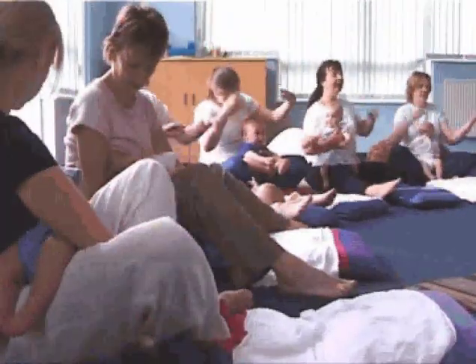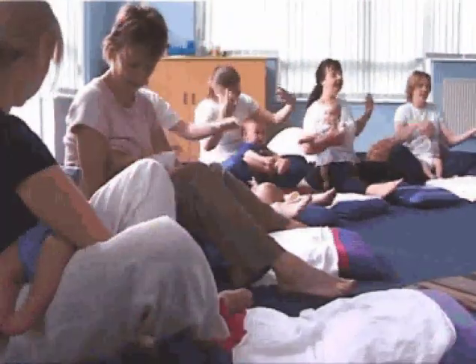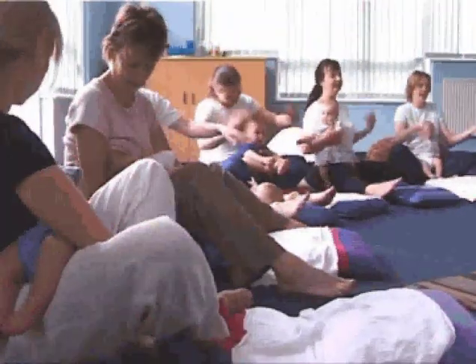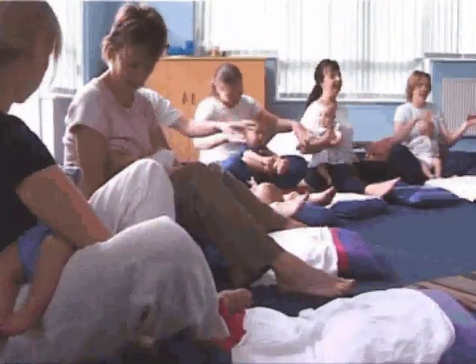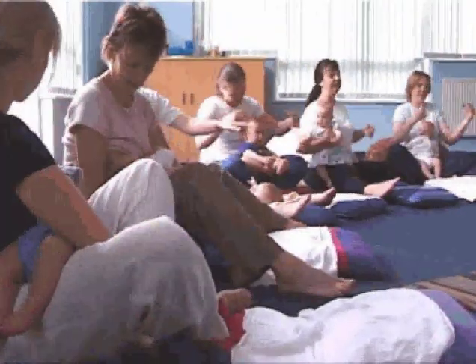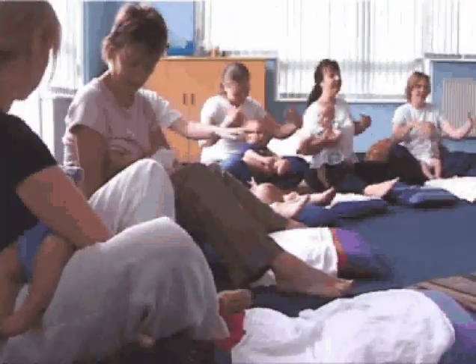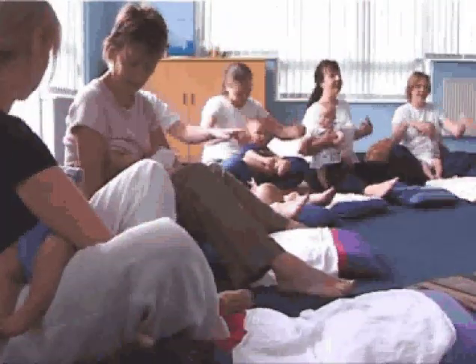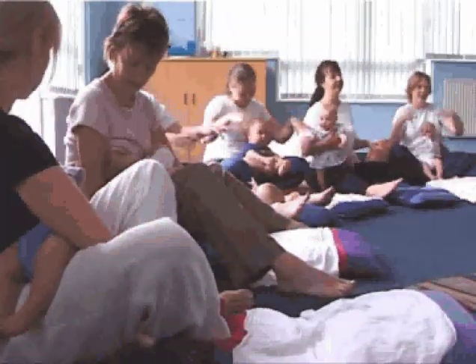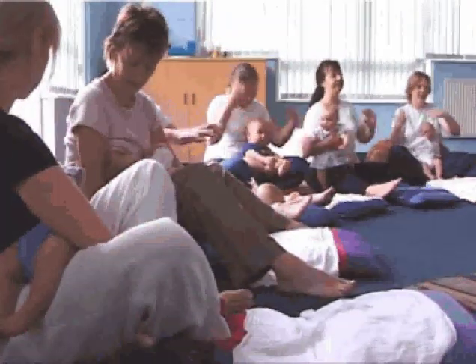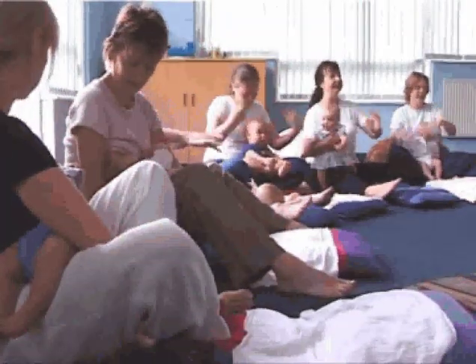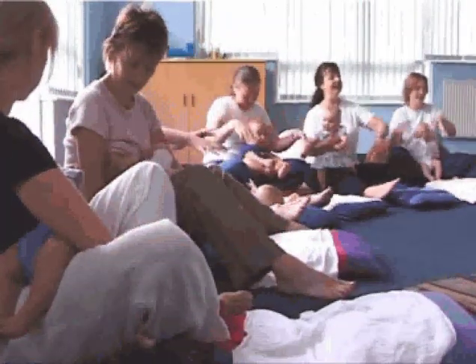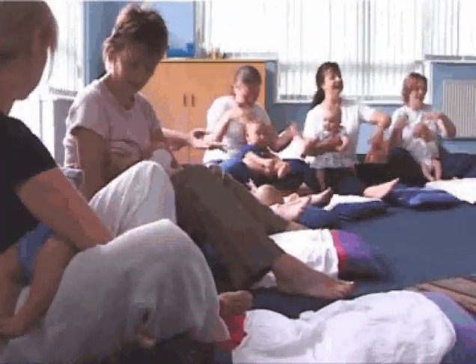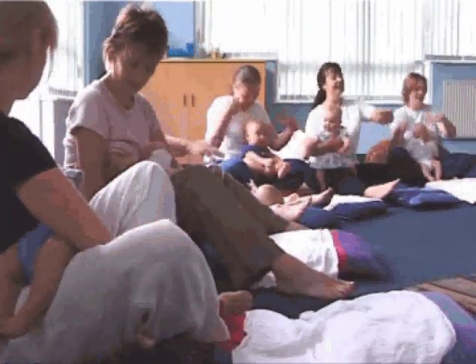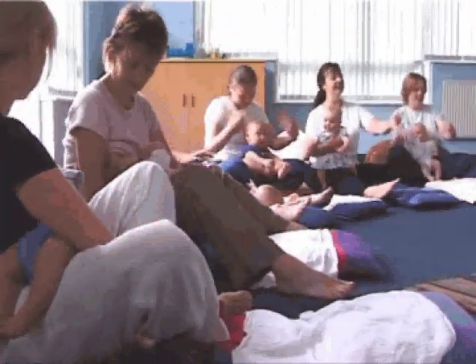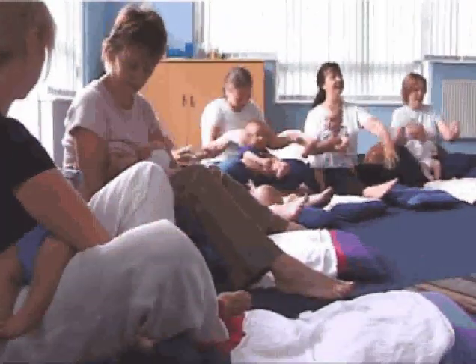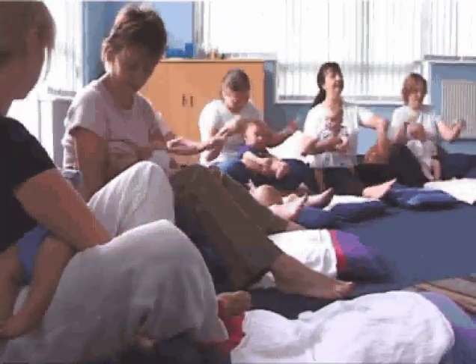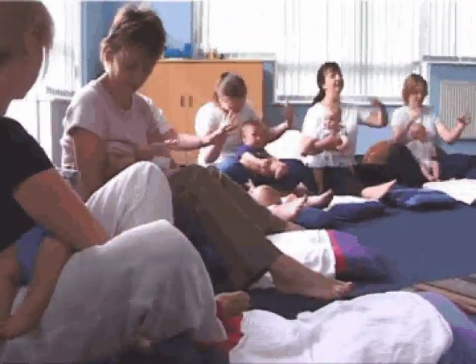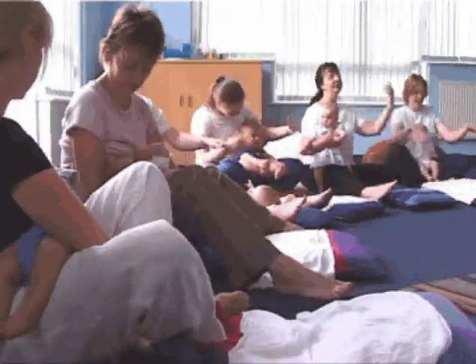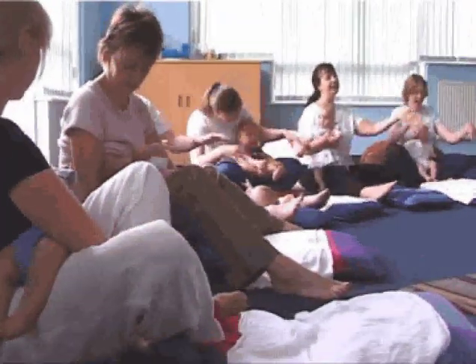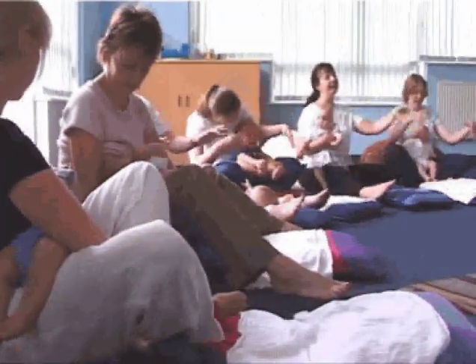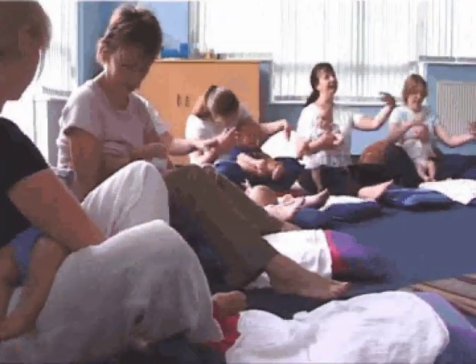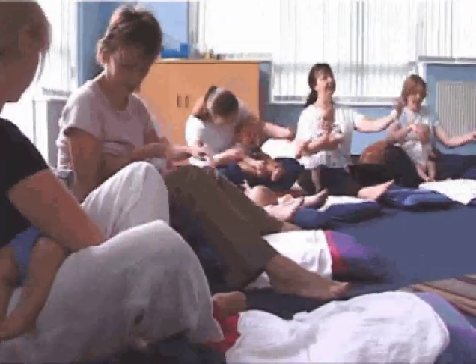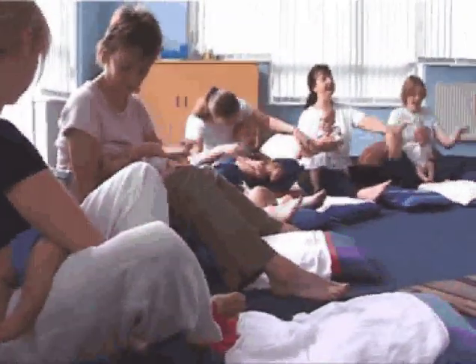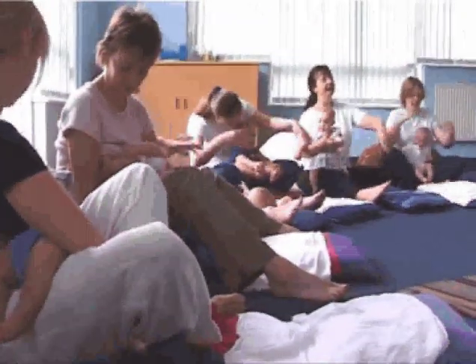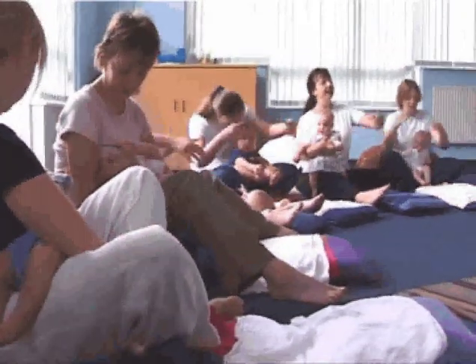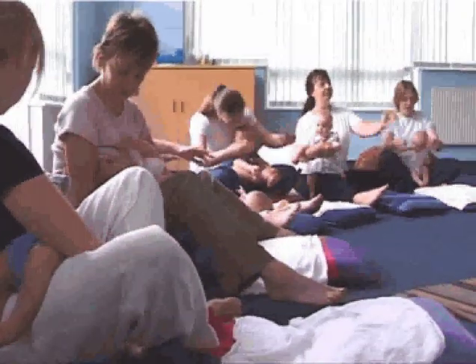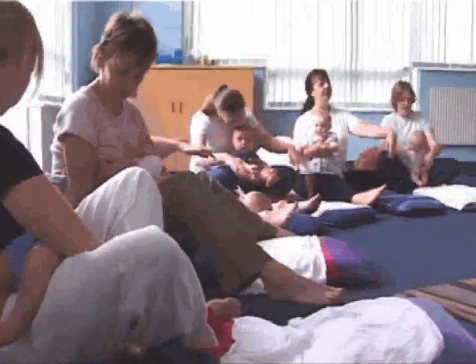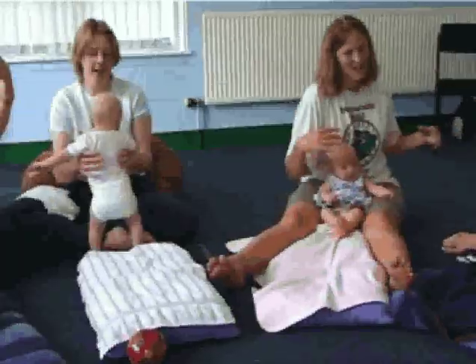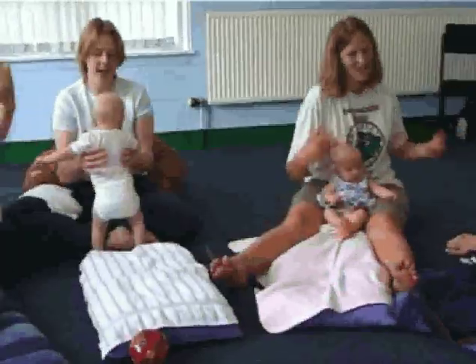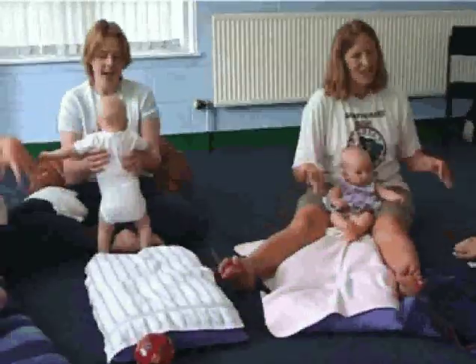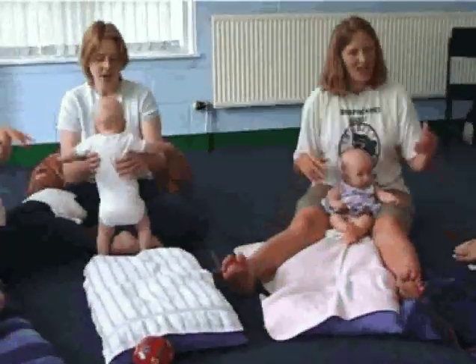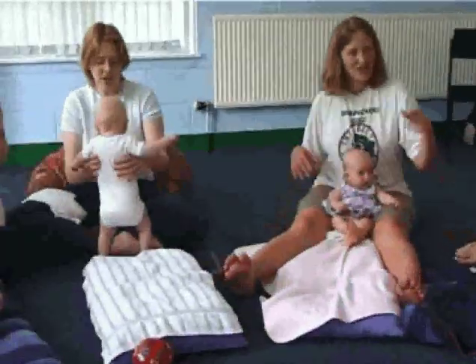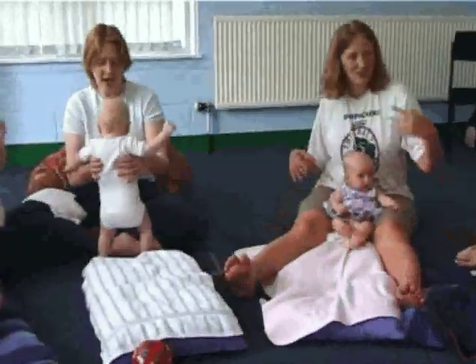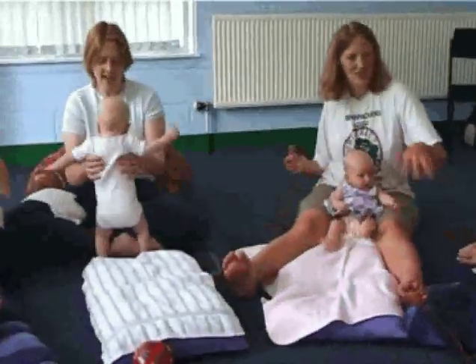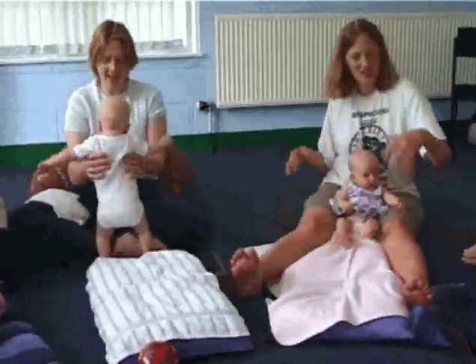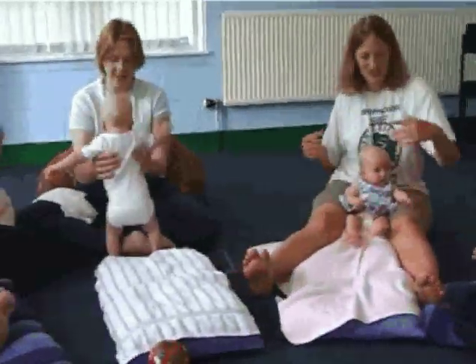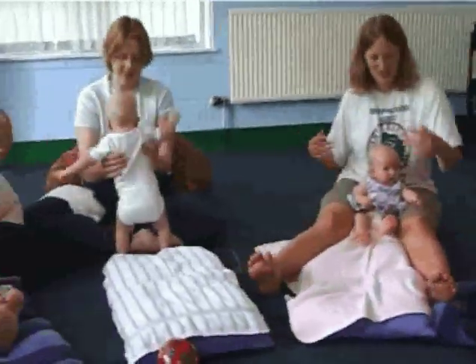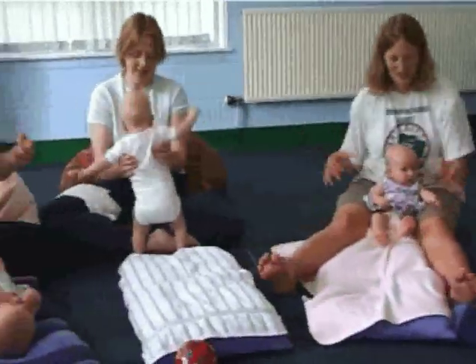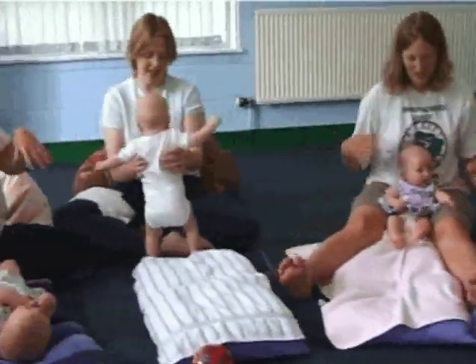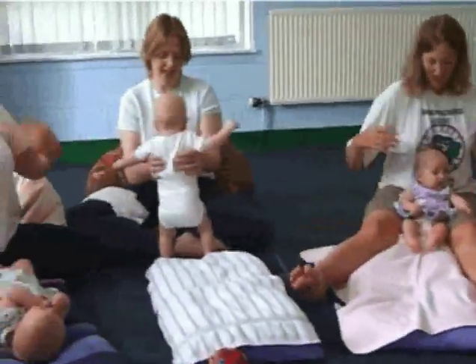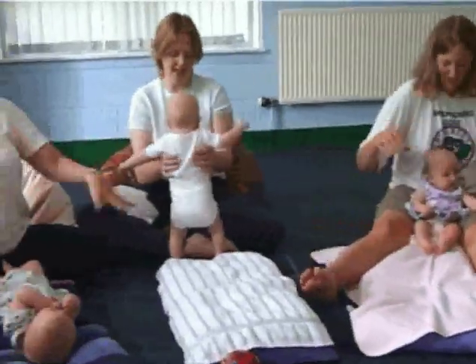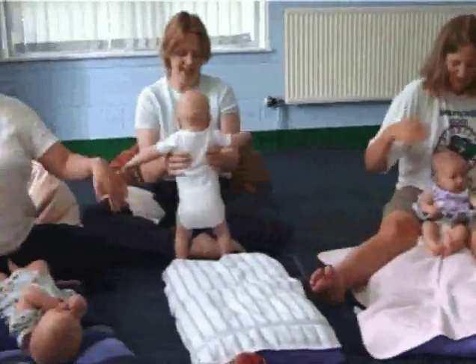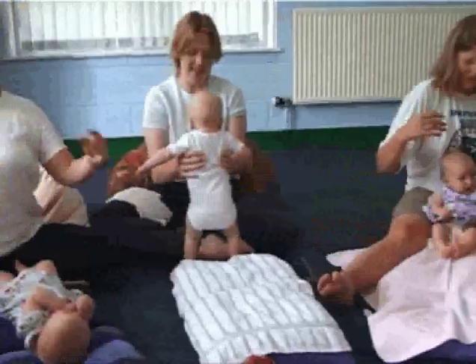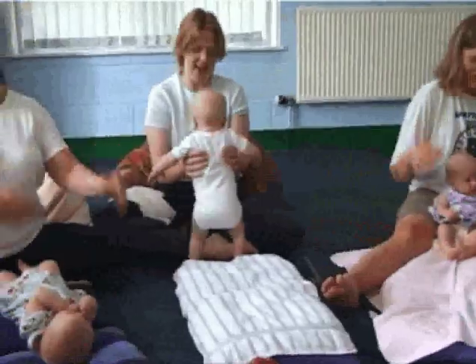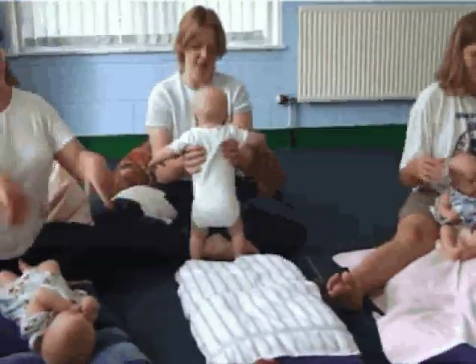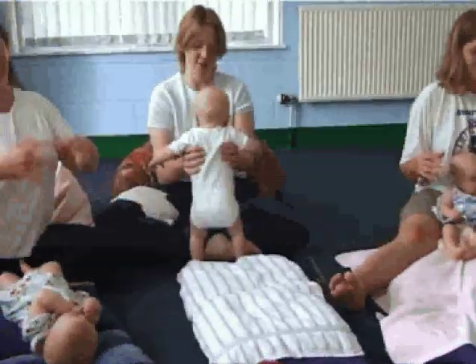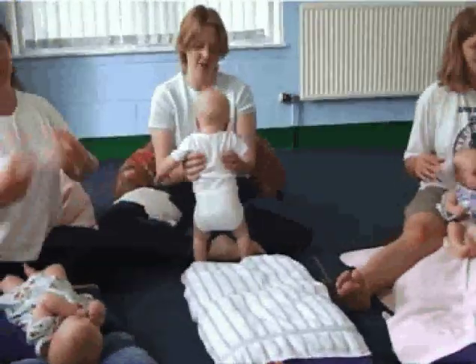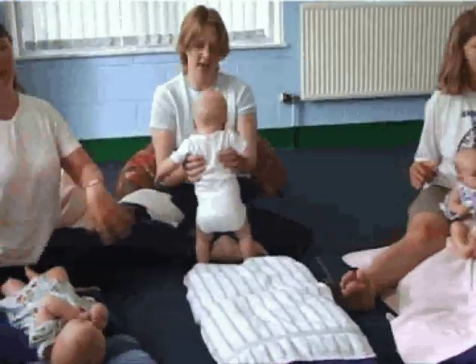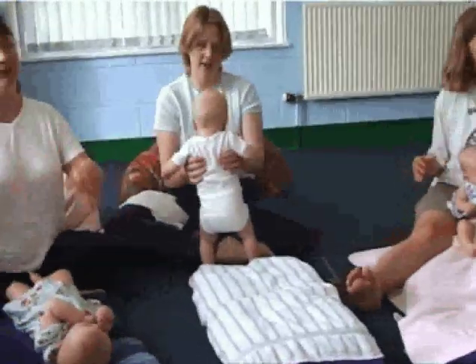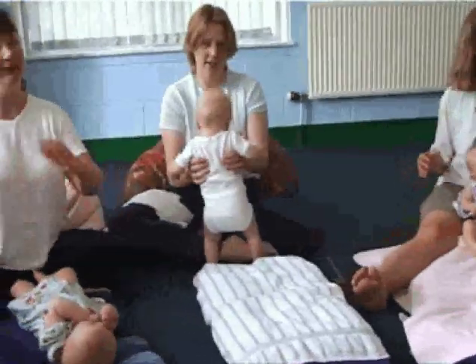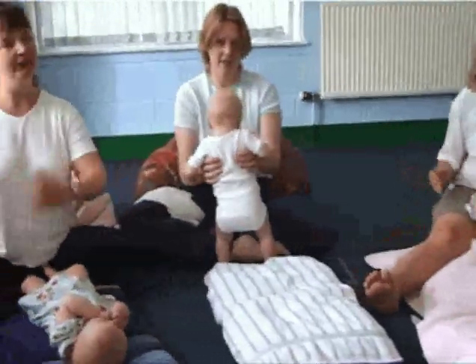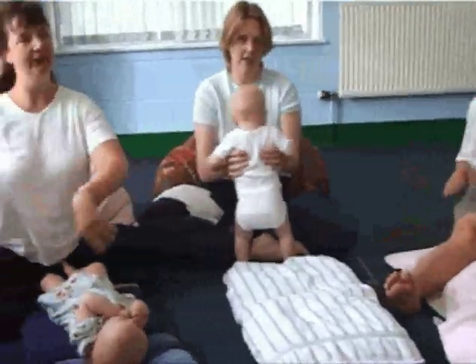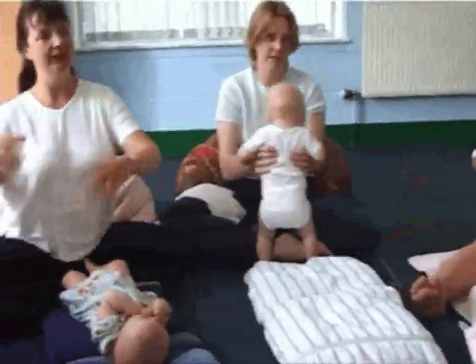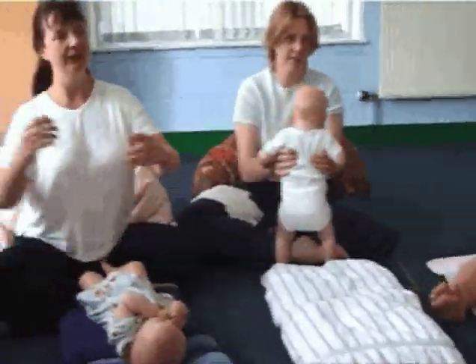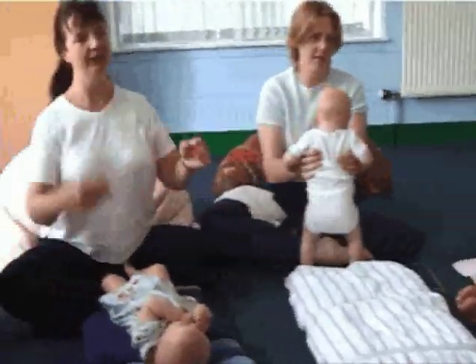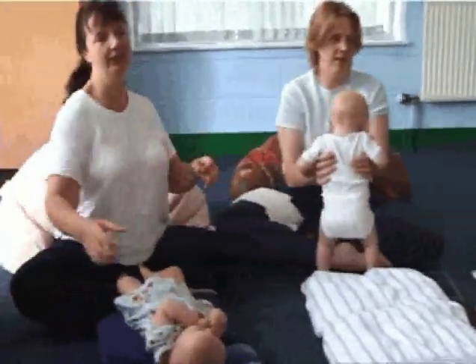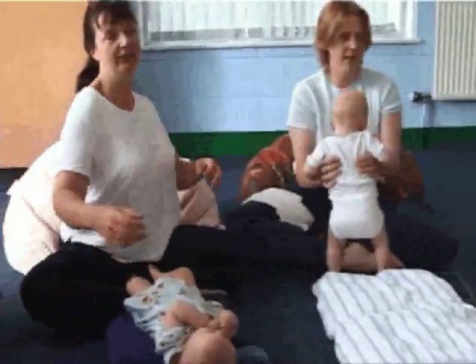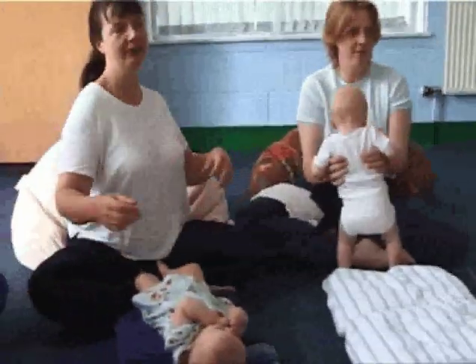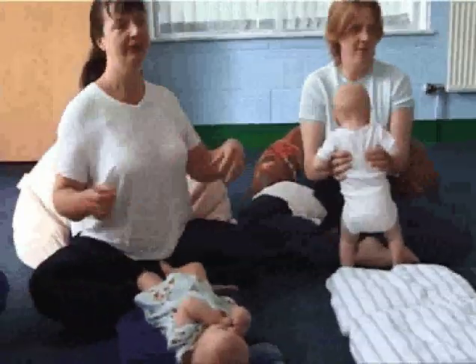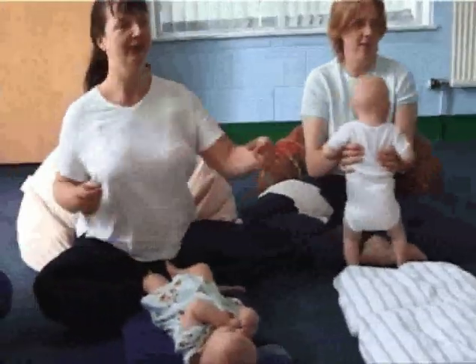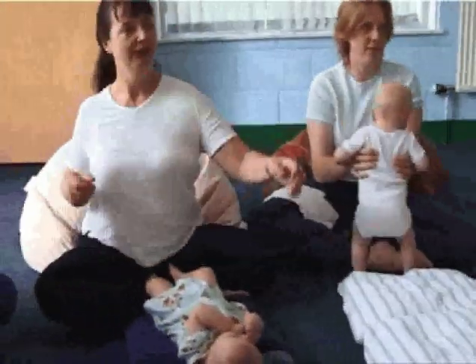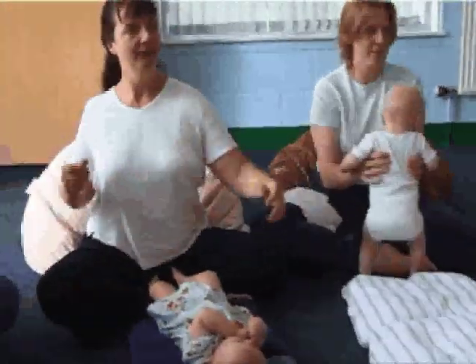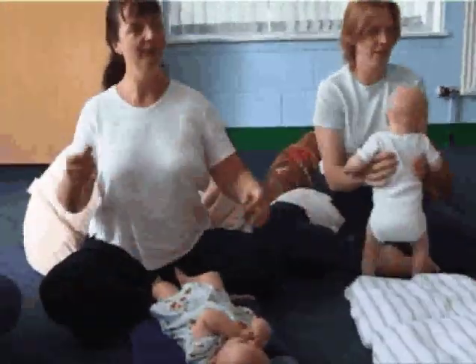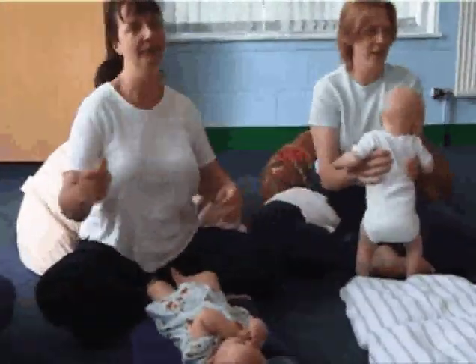Shake the sillies out, shake, shake the sillies out. Wiggle our waggles away.